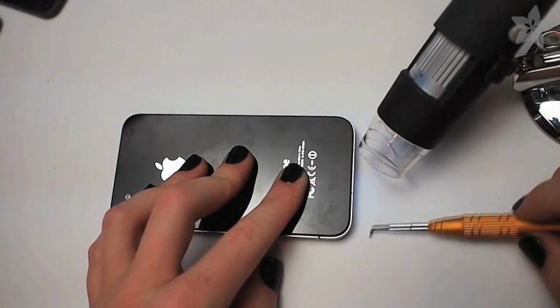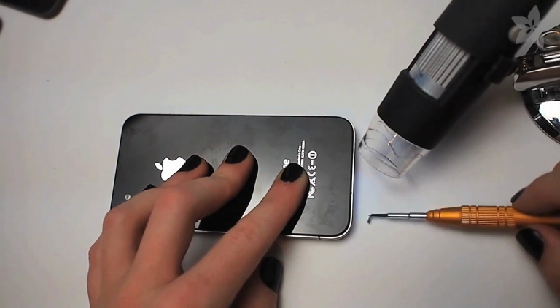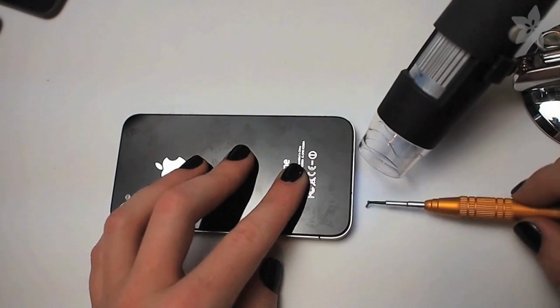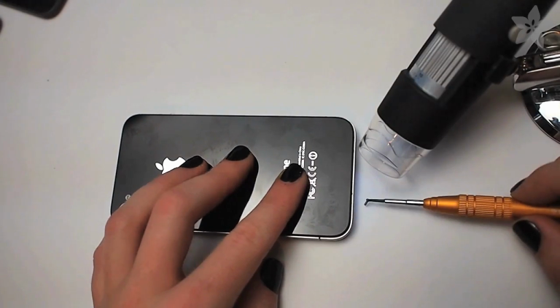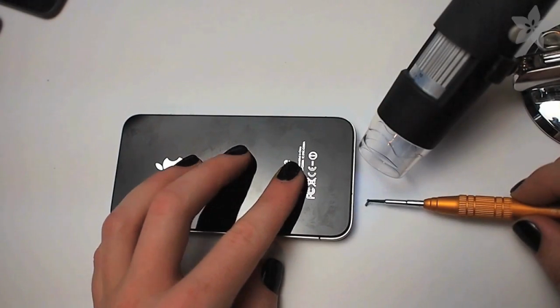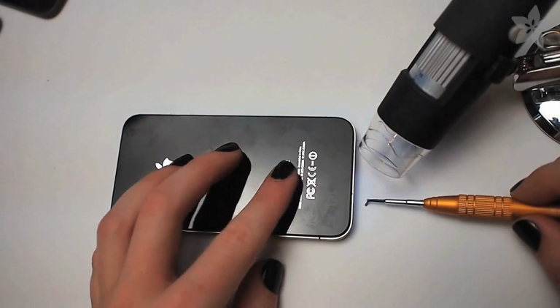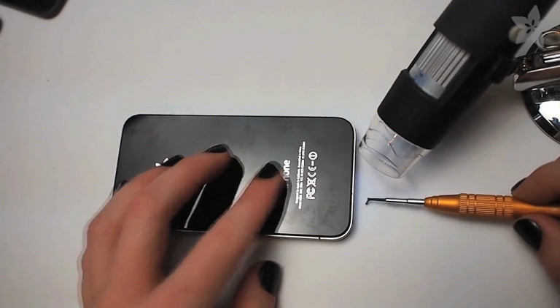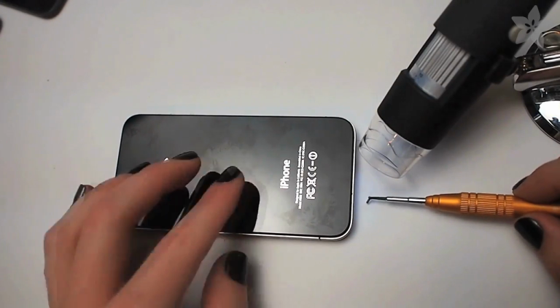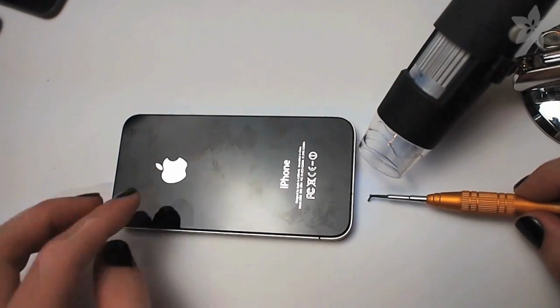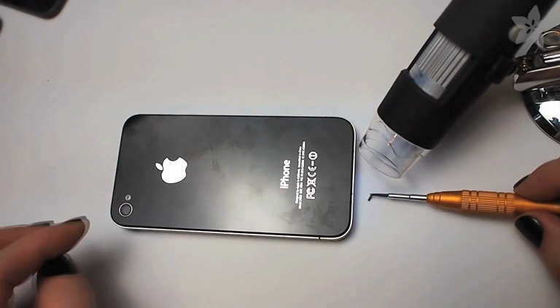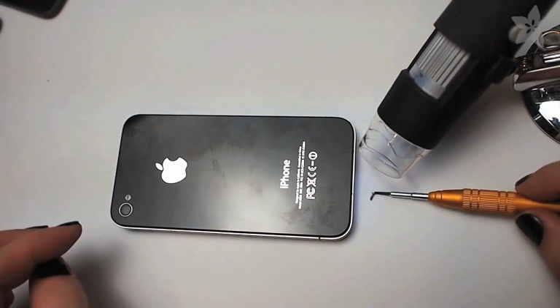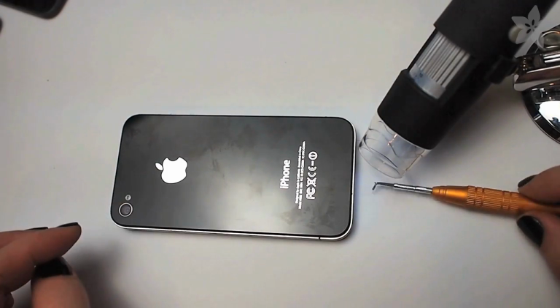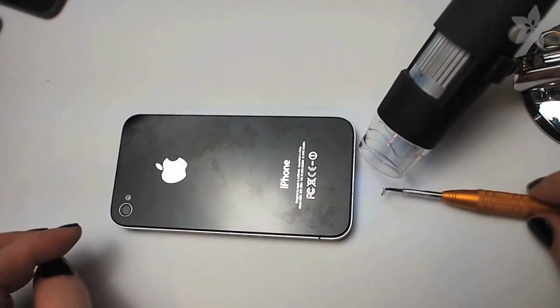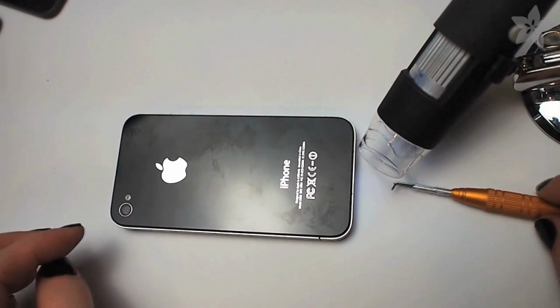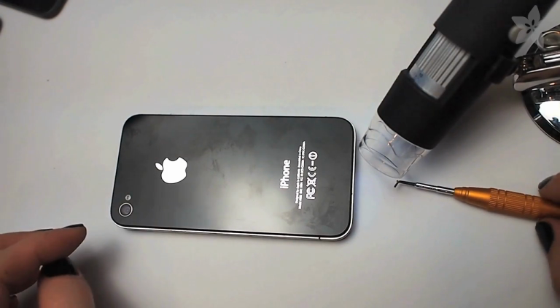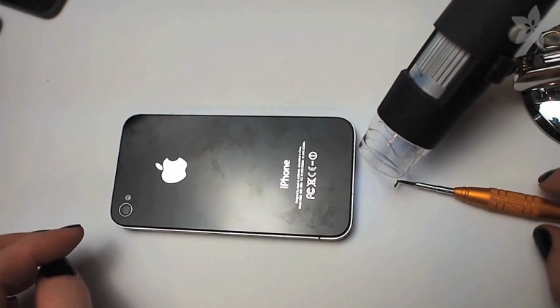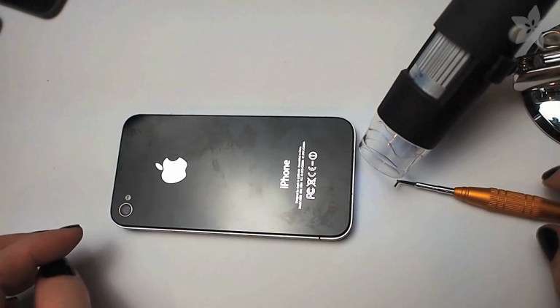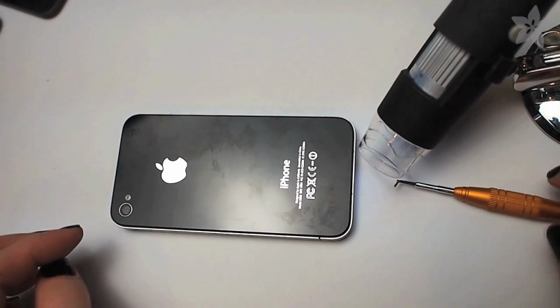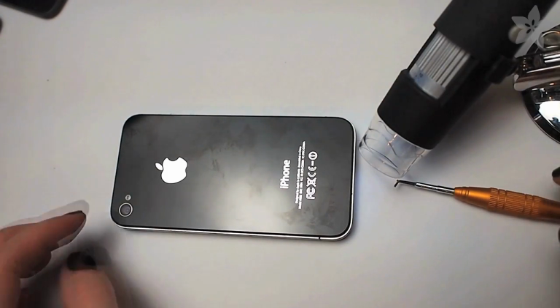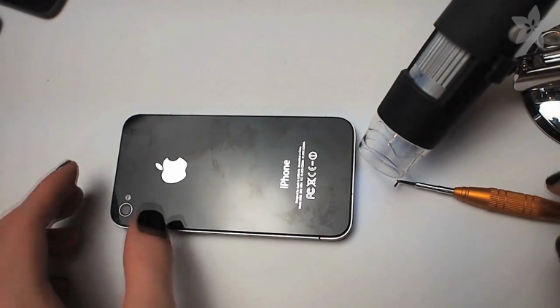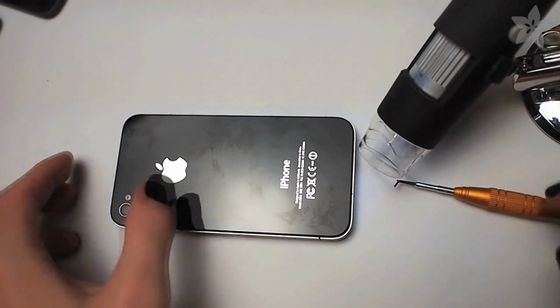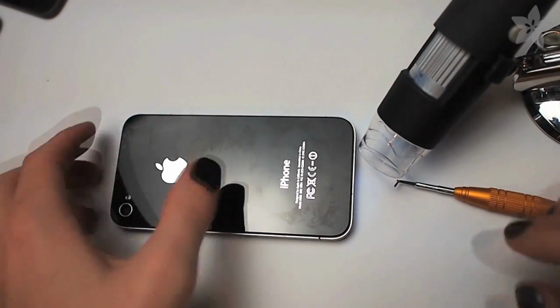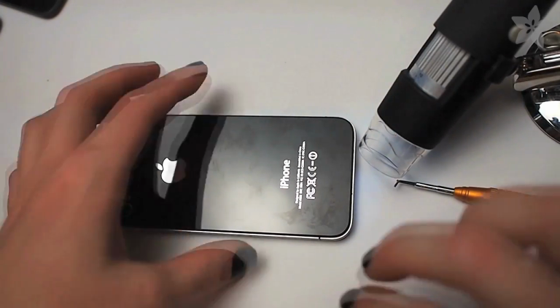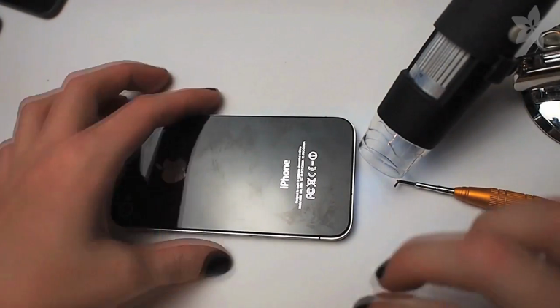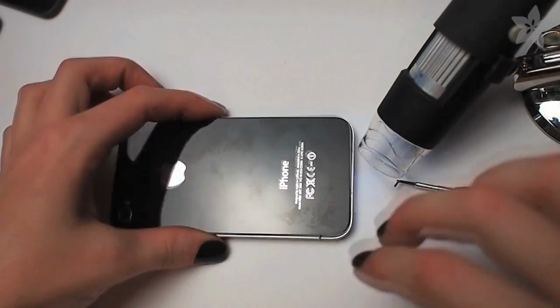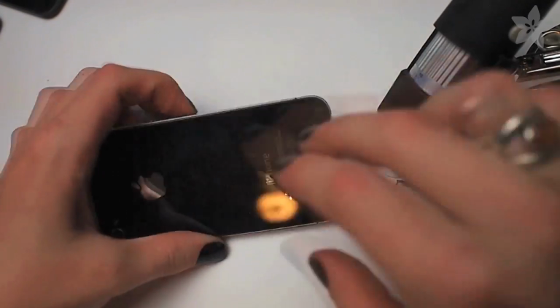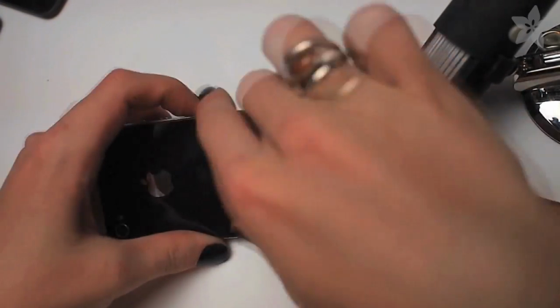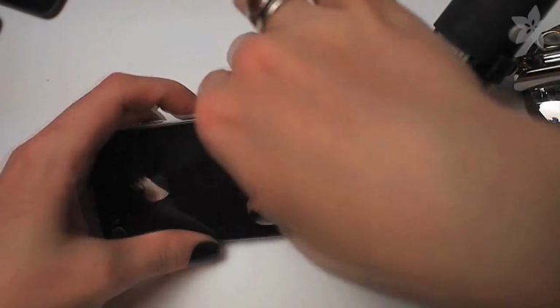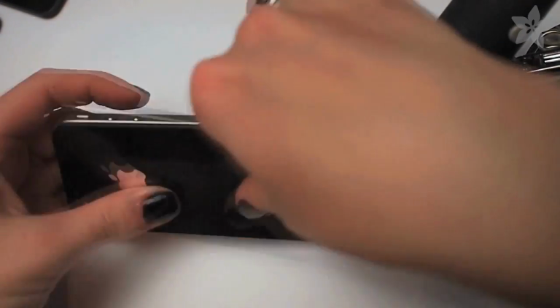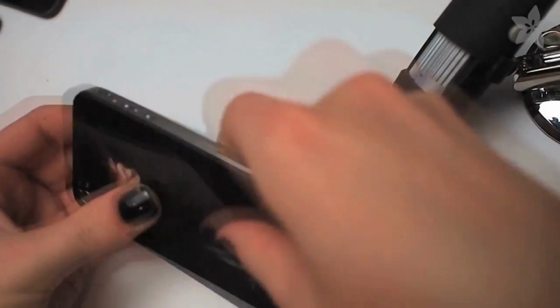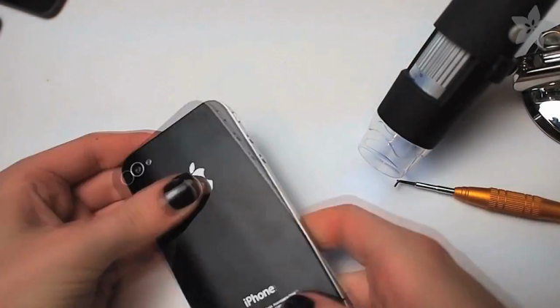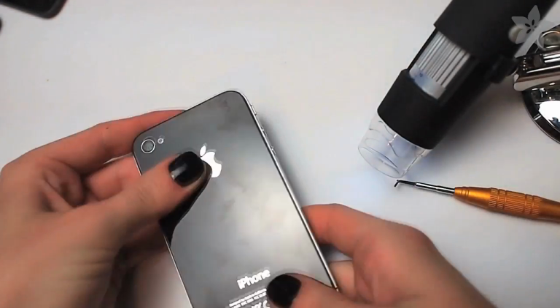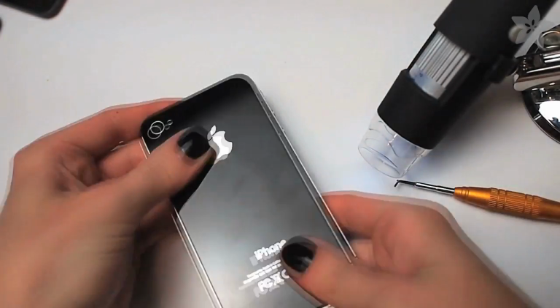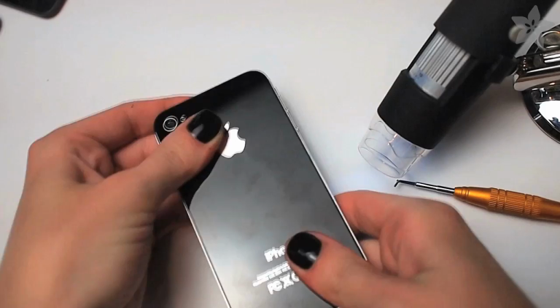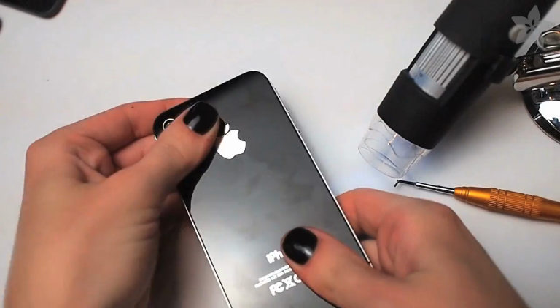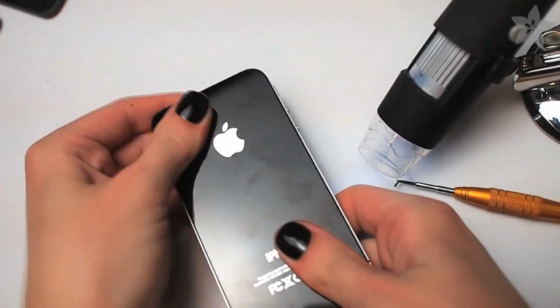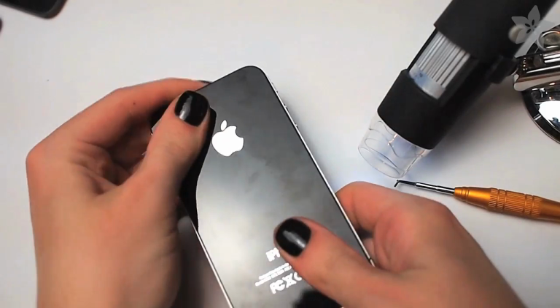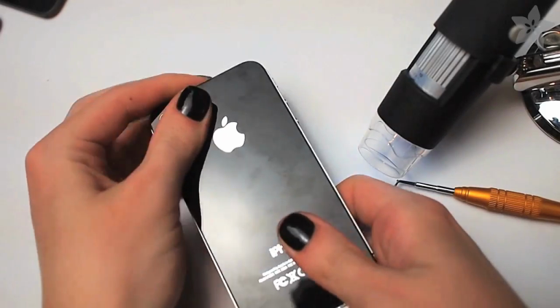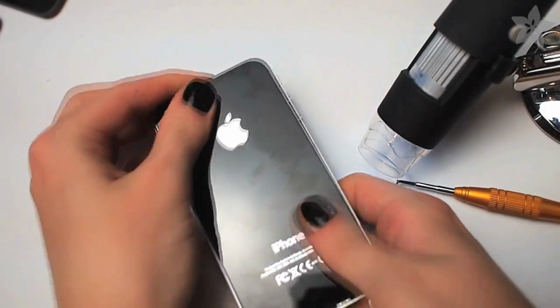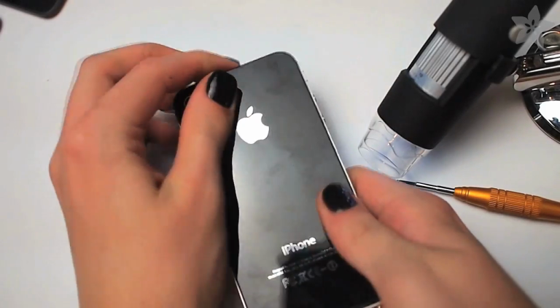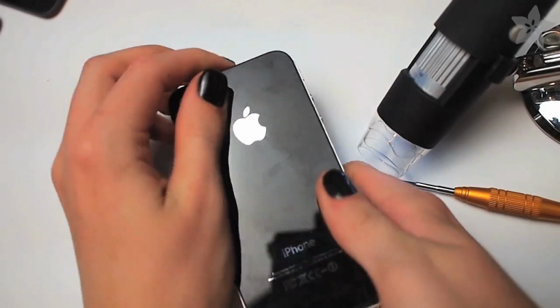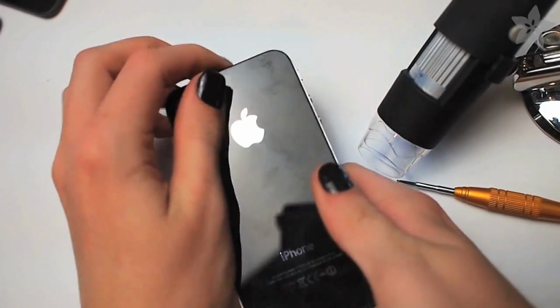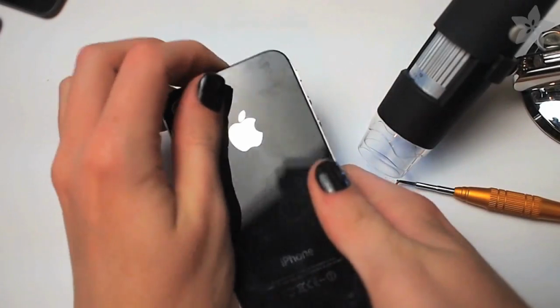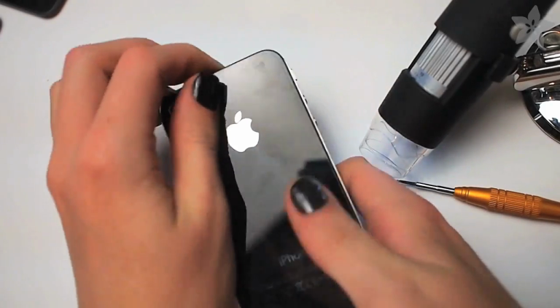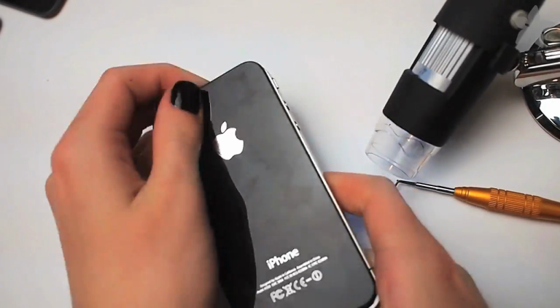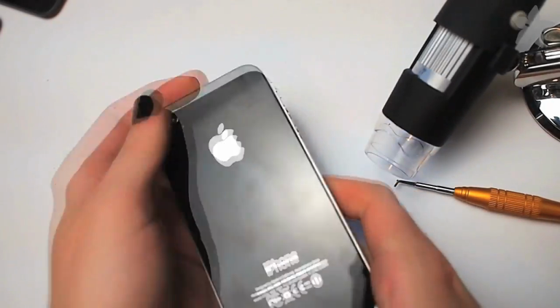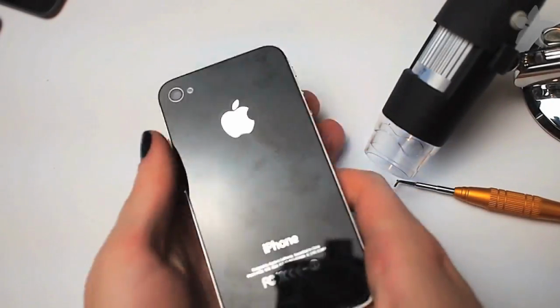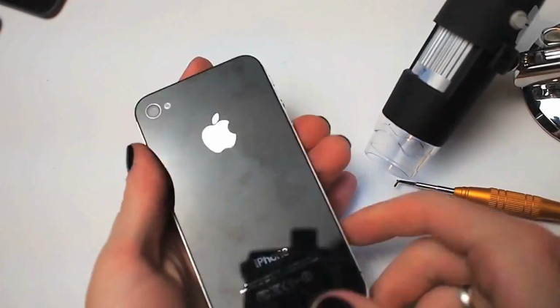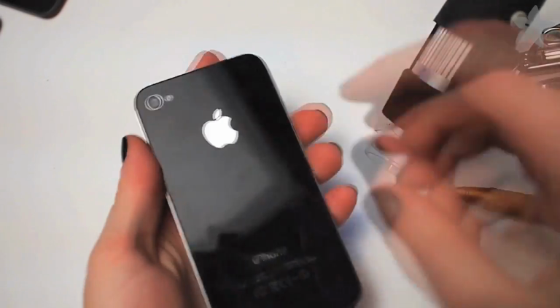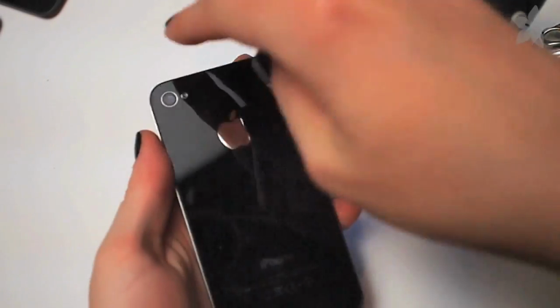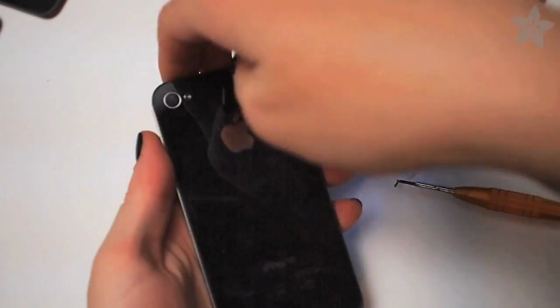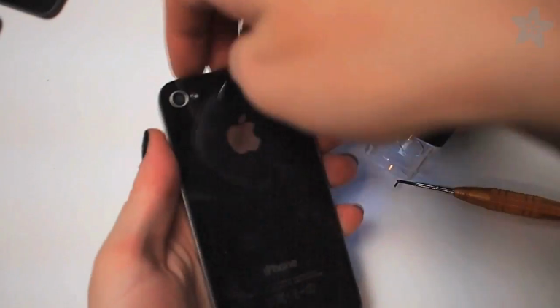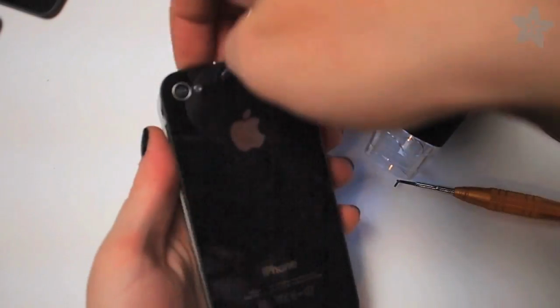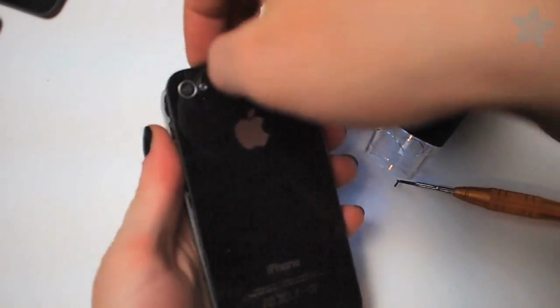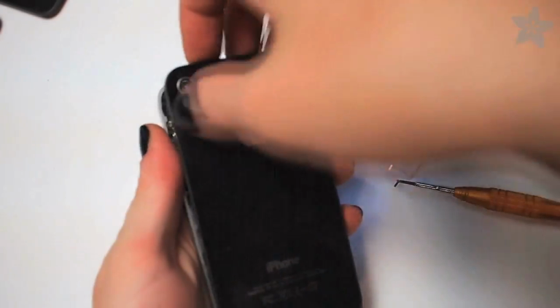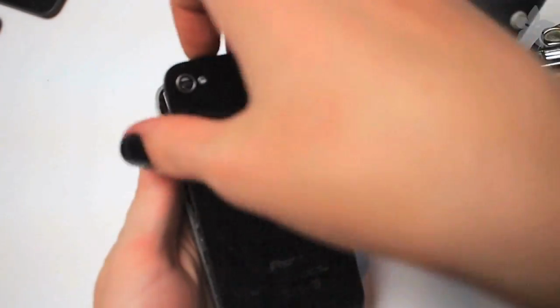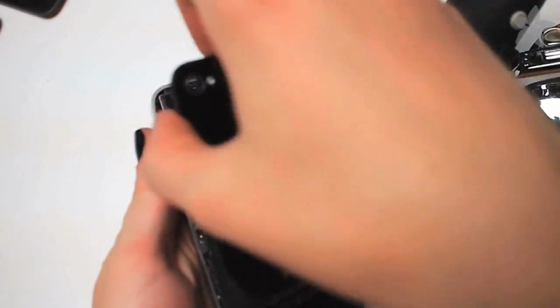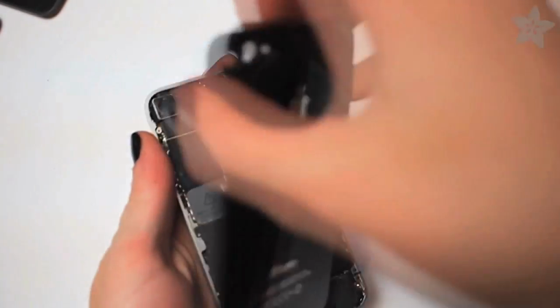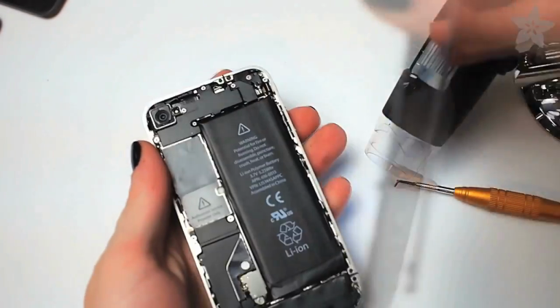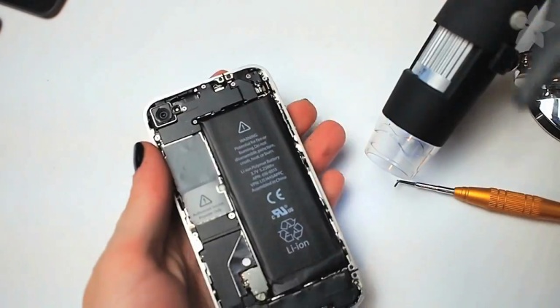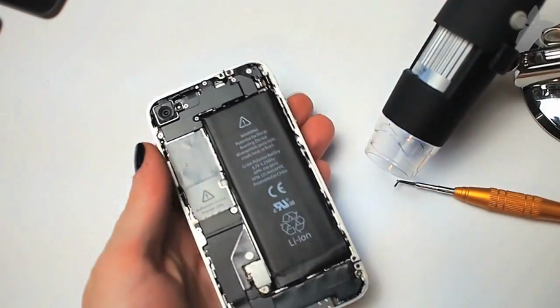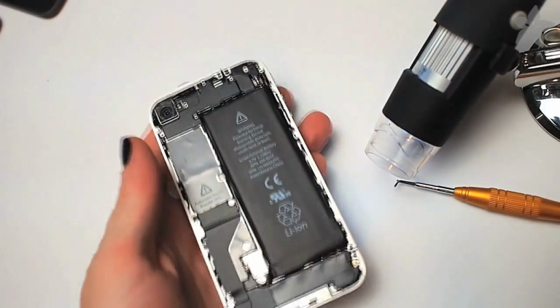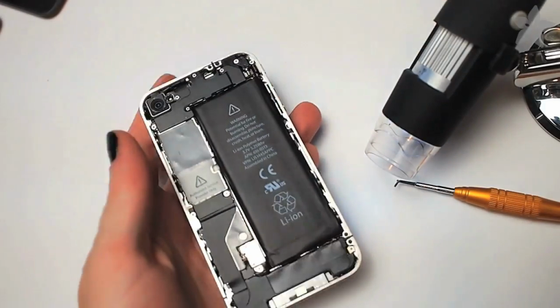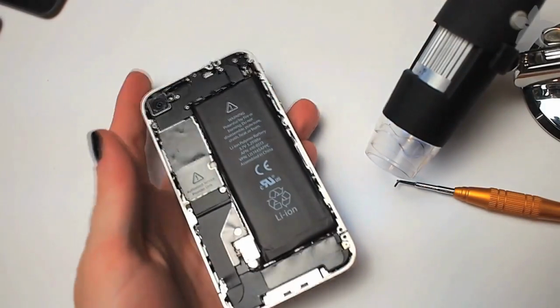Once both screws are removed, it's really easy to just slide the back plate up and then lift it off of the back of the phone.